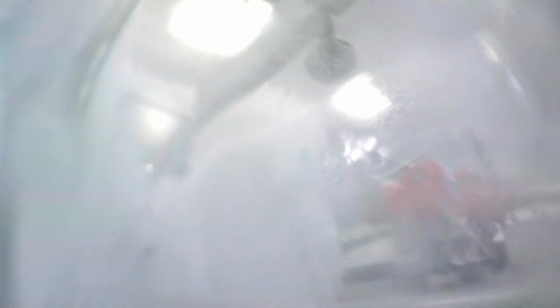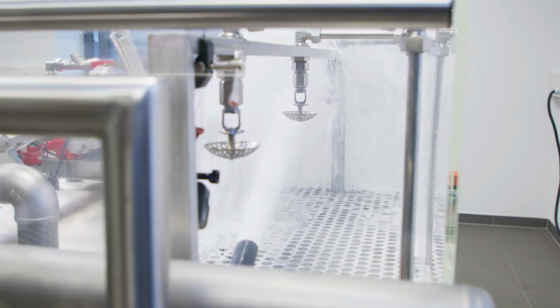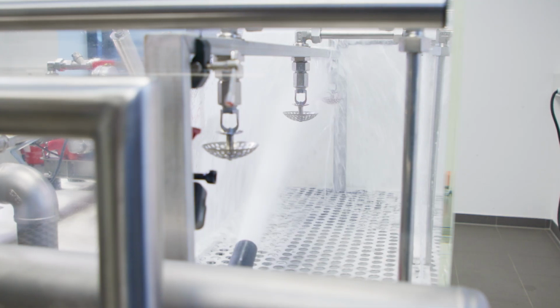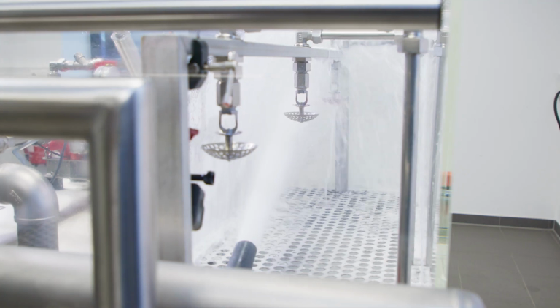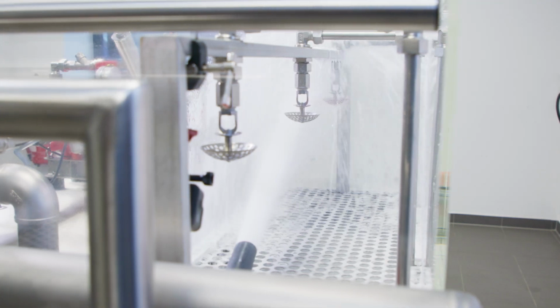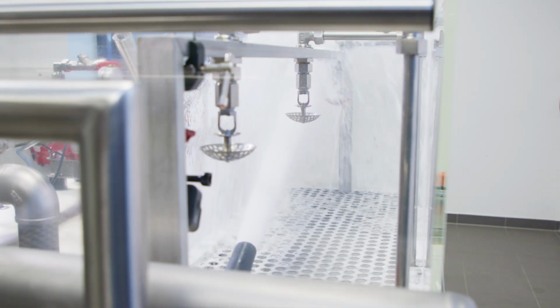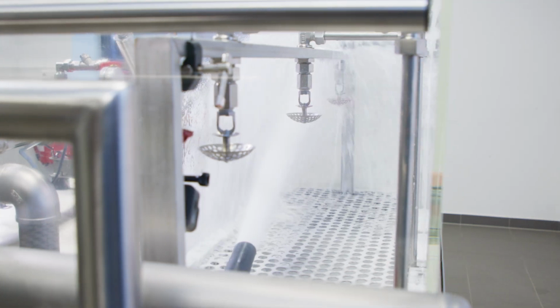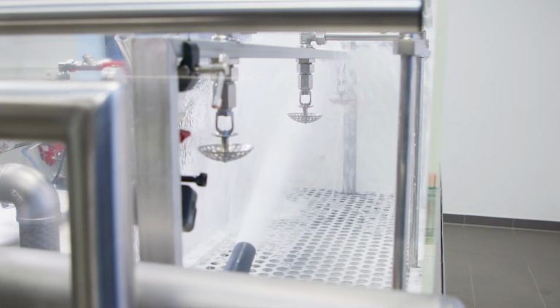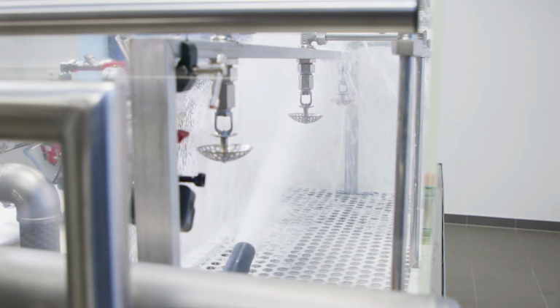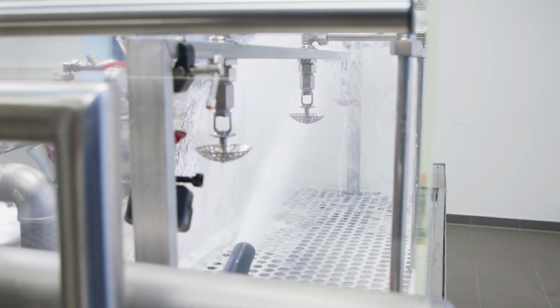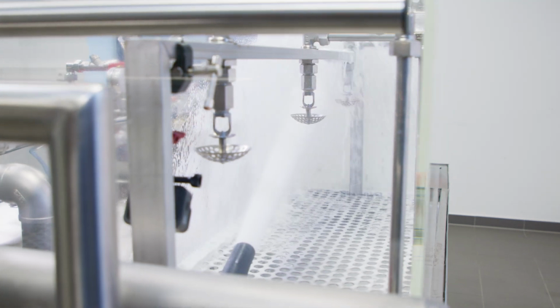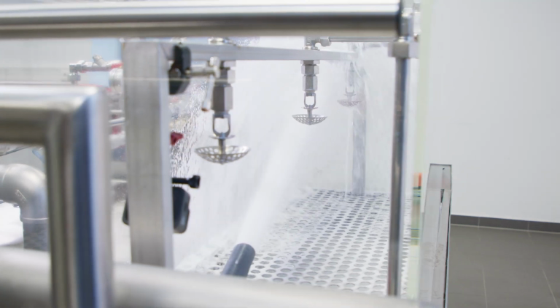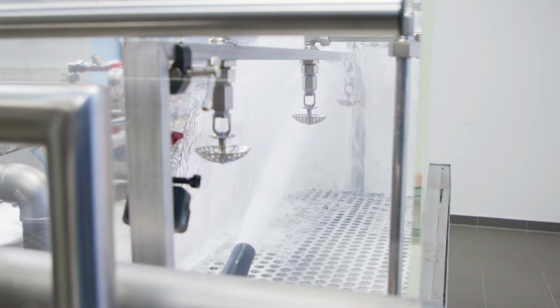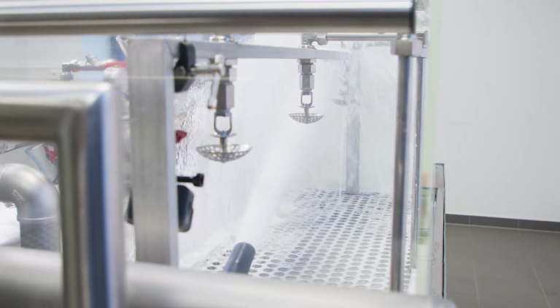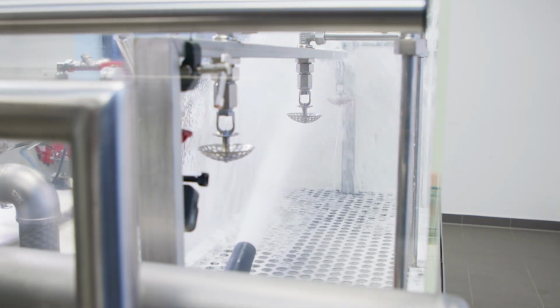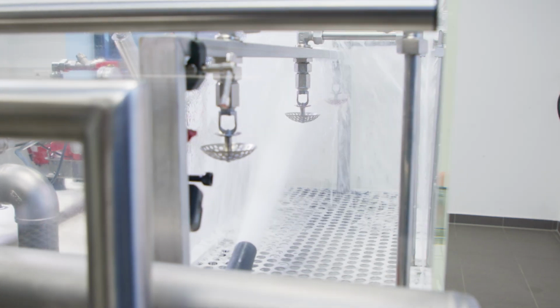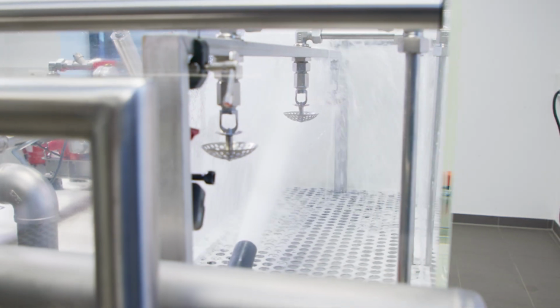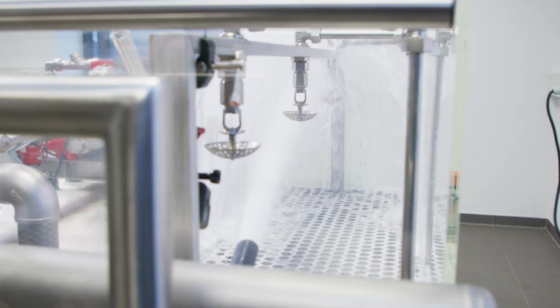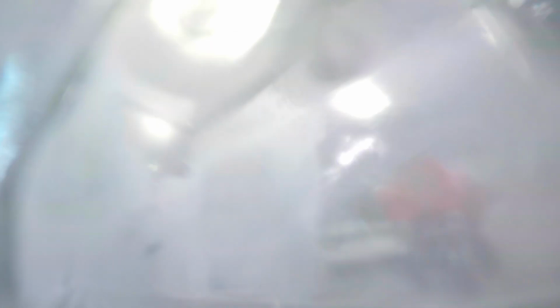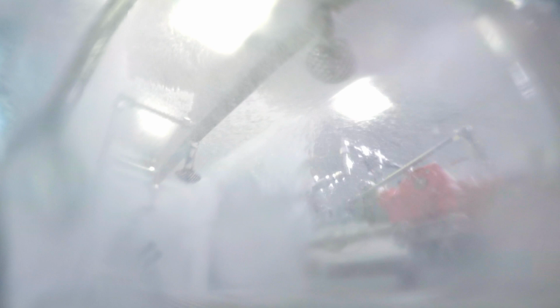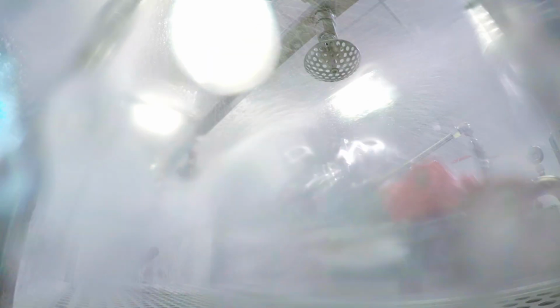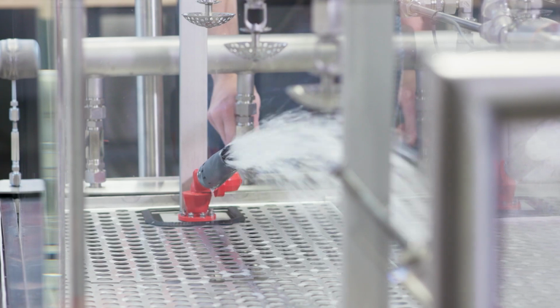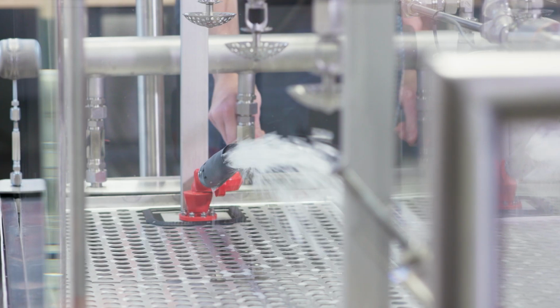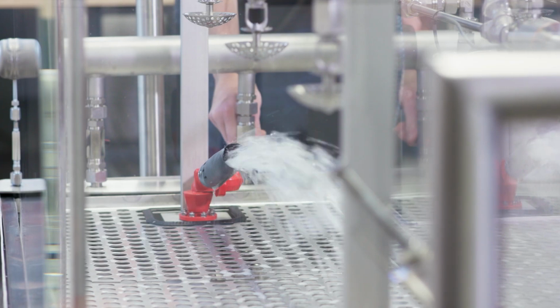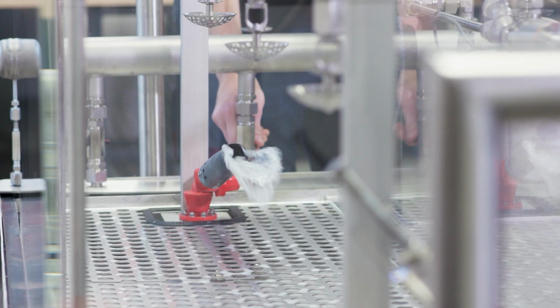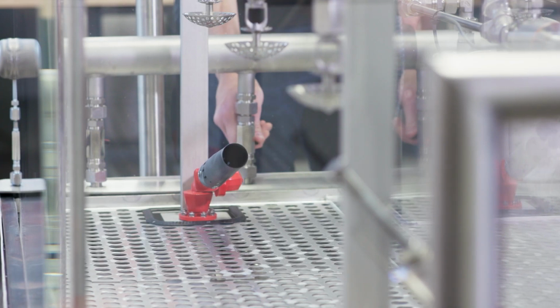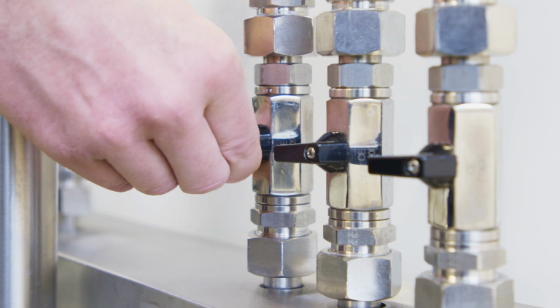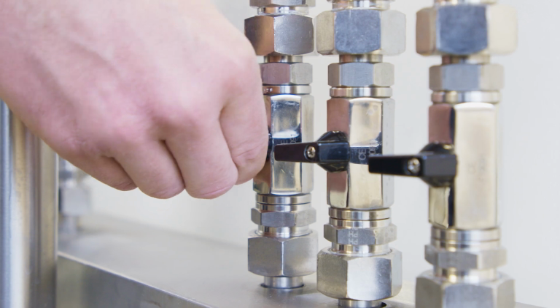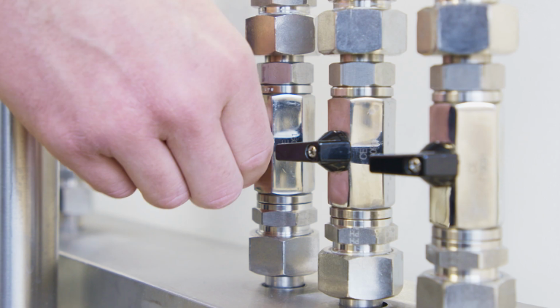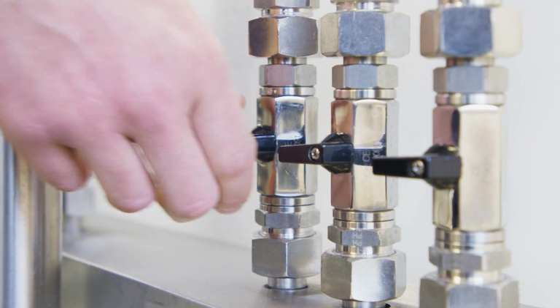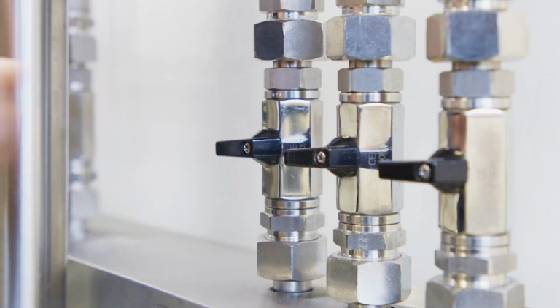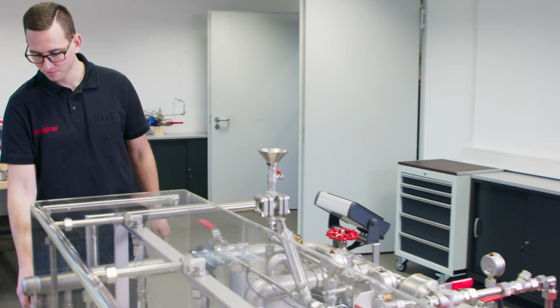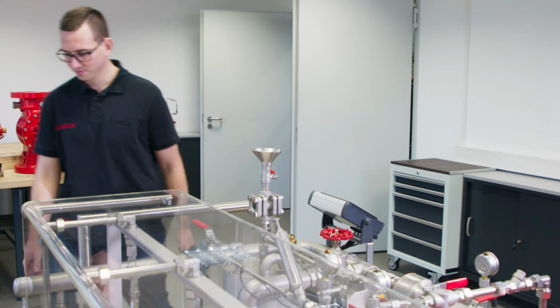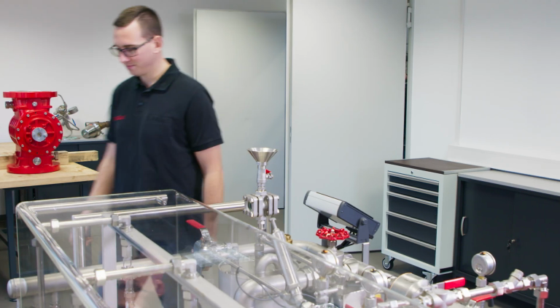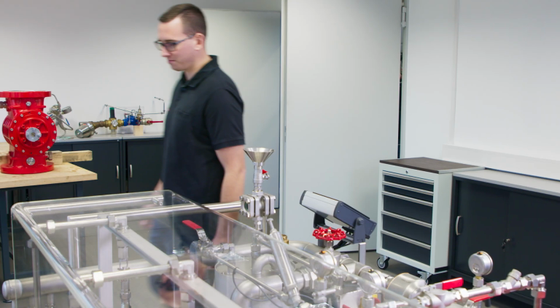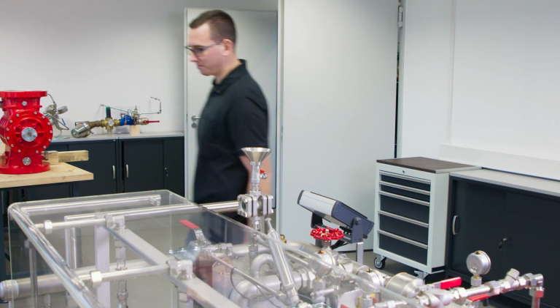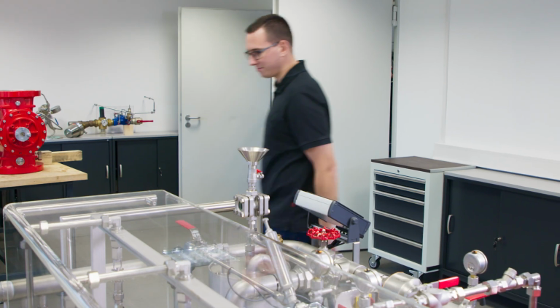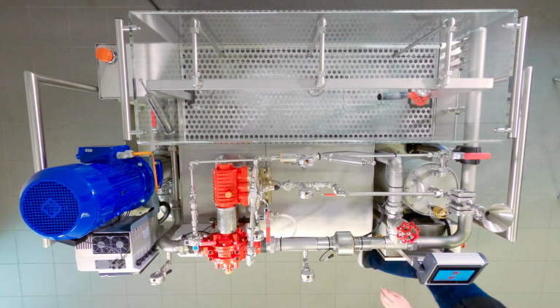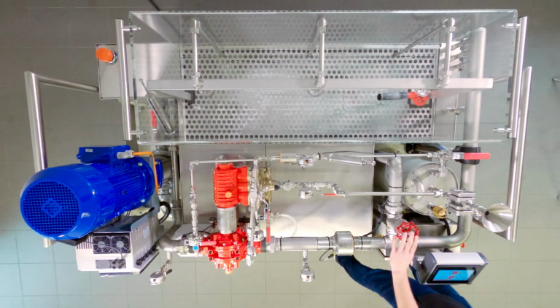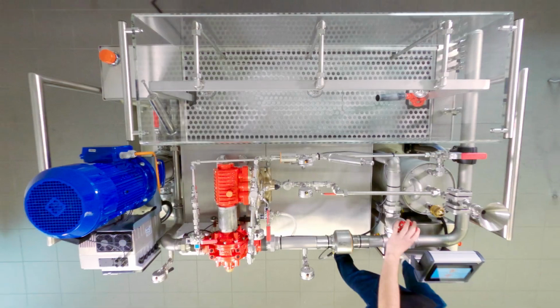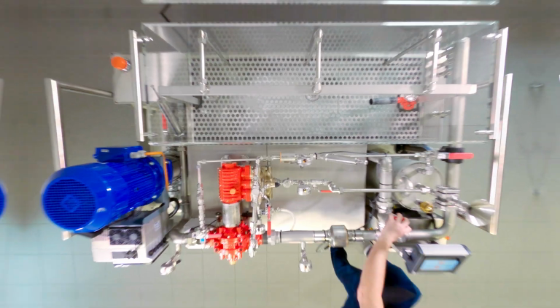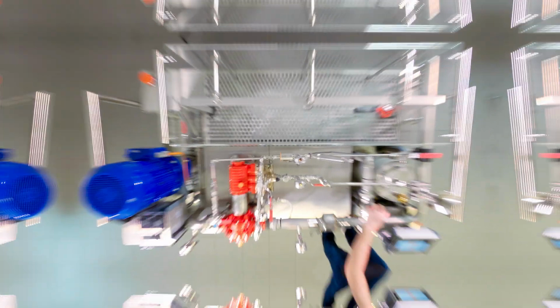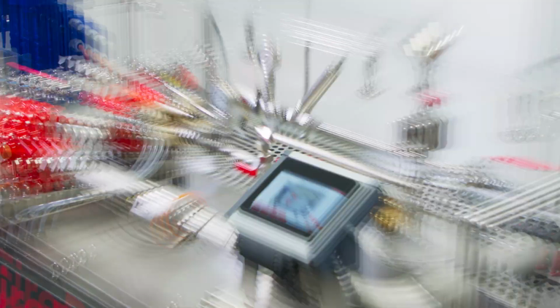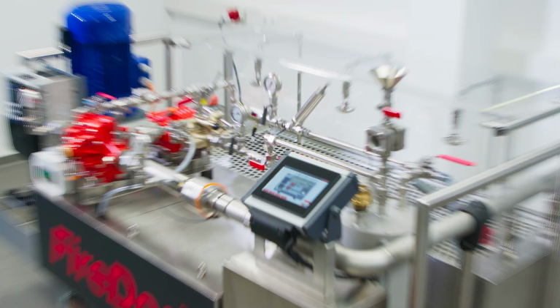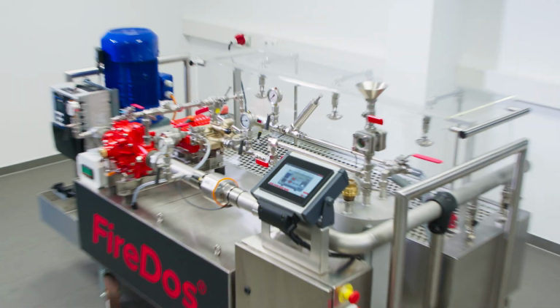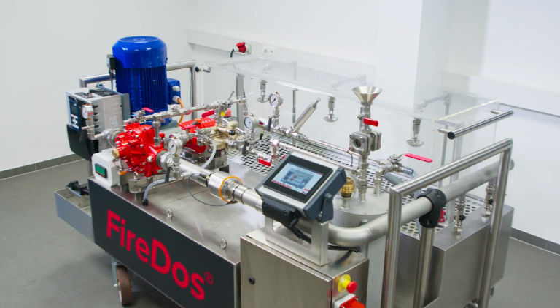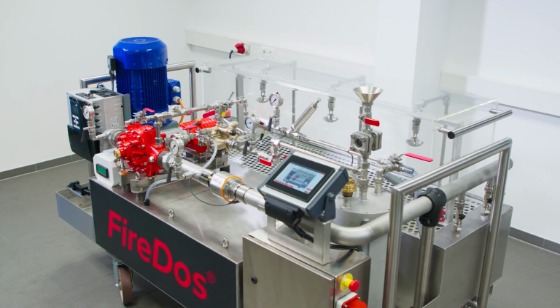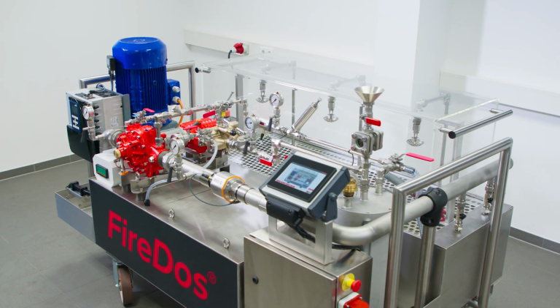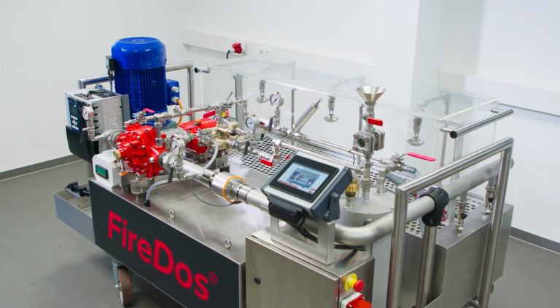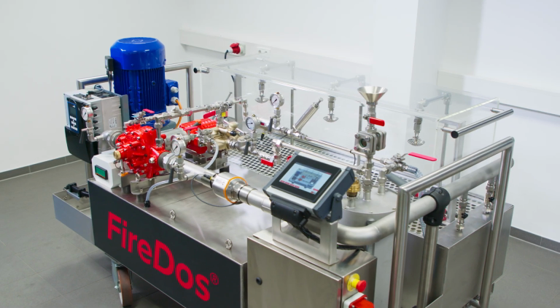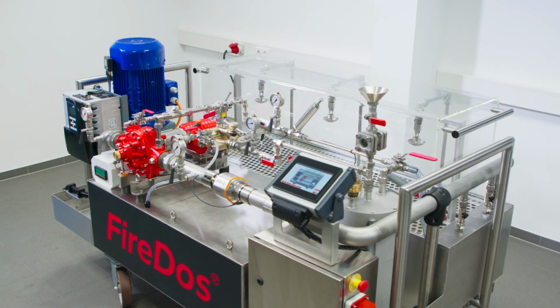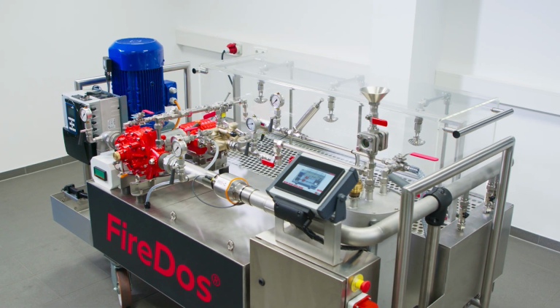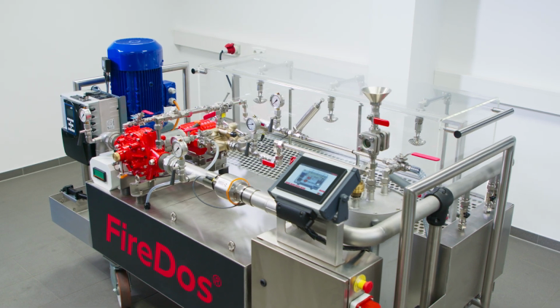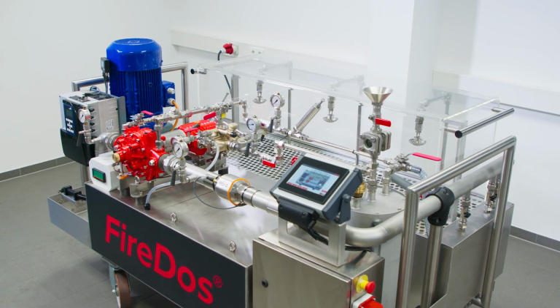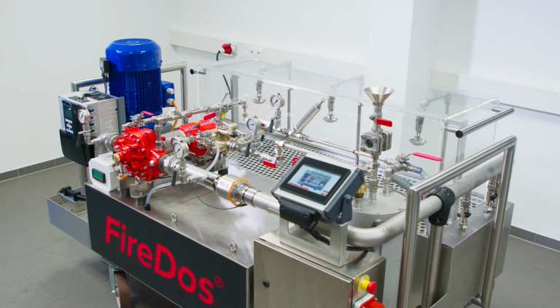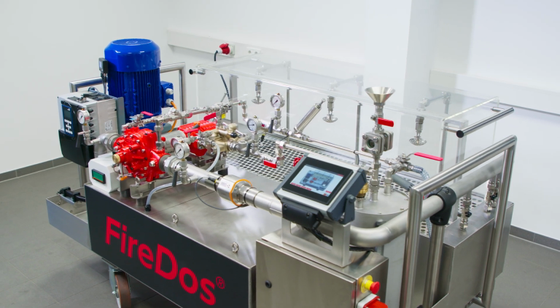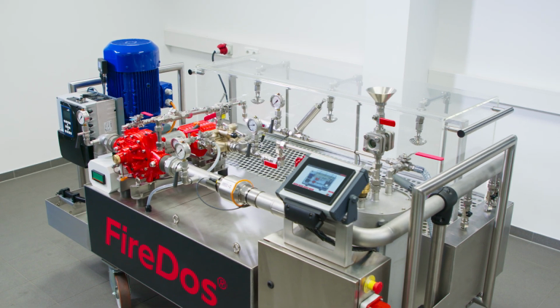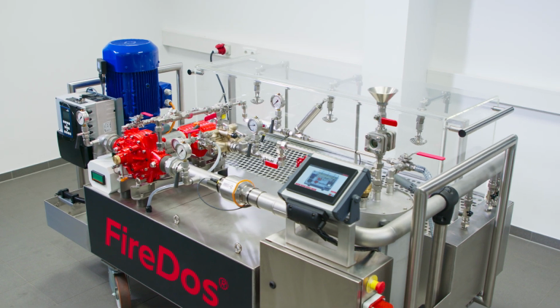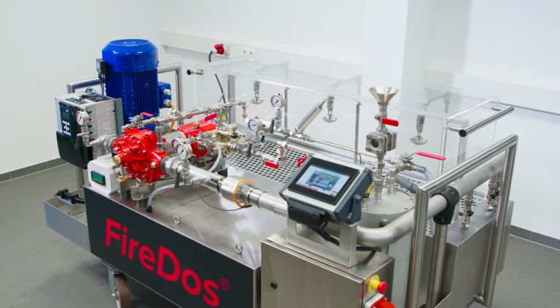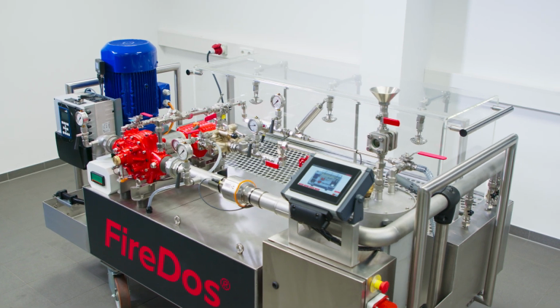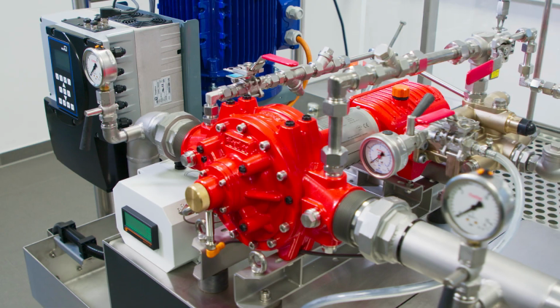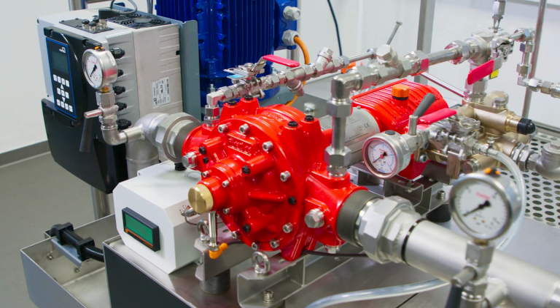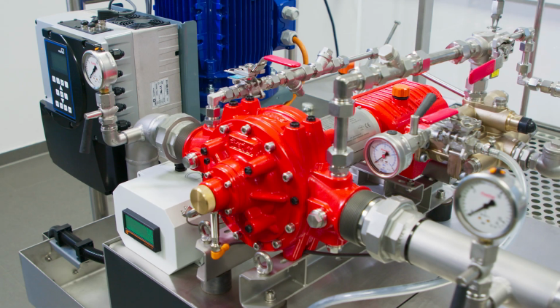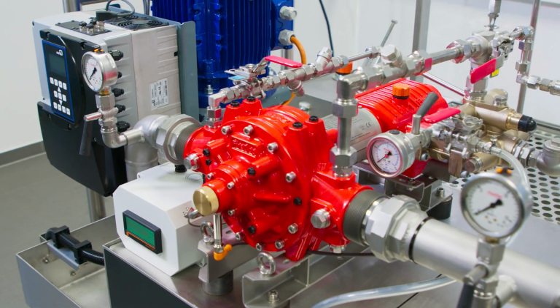Let's go back again. What's actually happening here? Let's take a closer look at the proportioner.